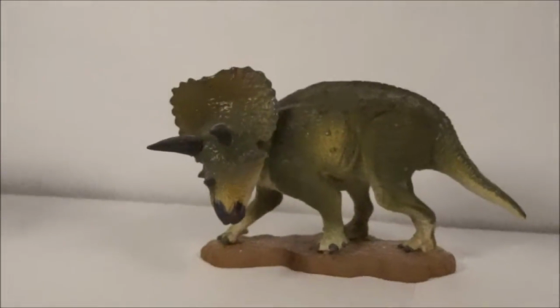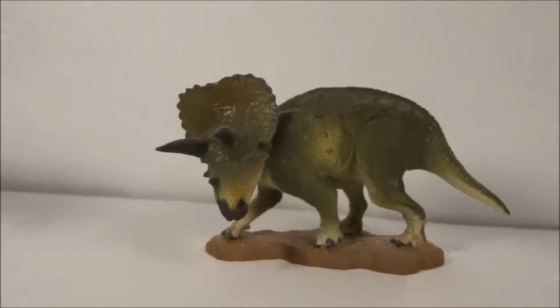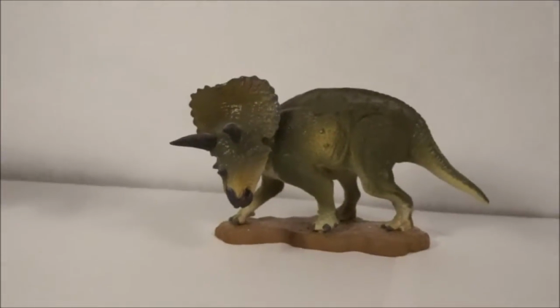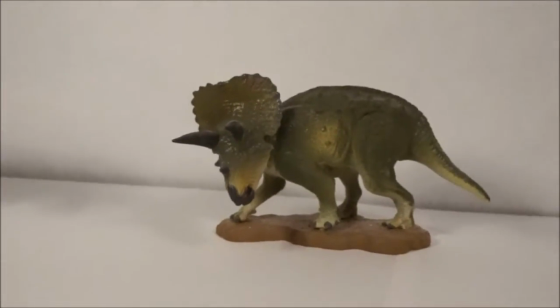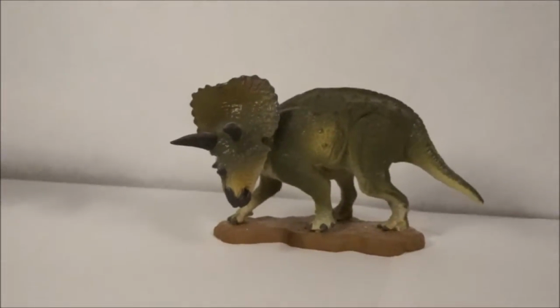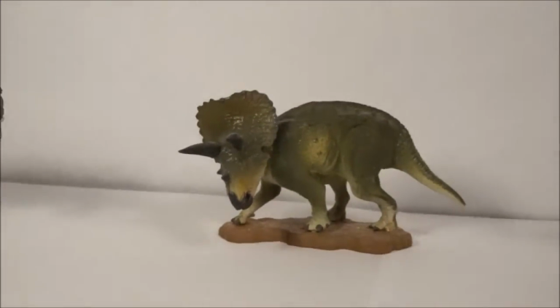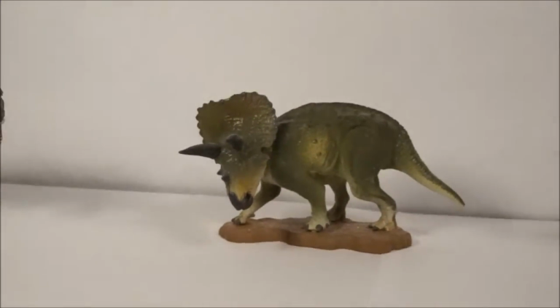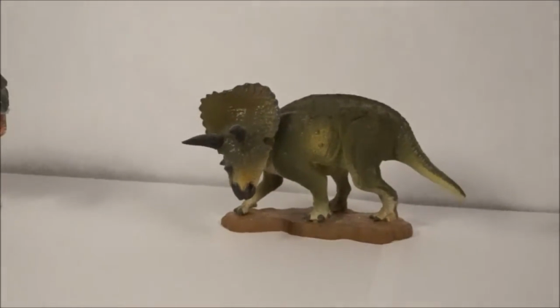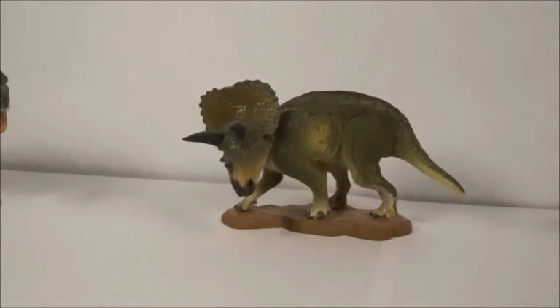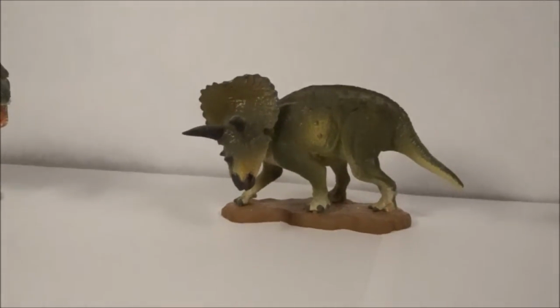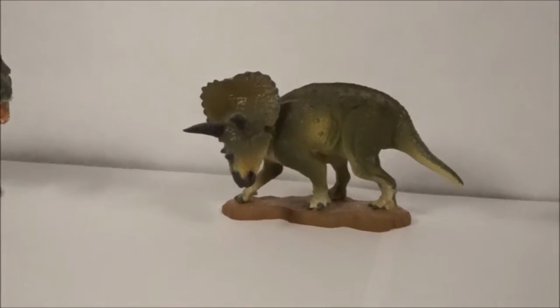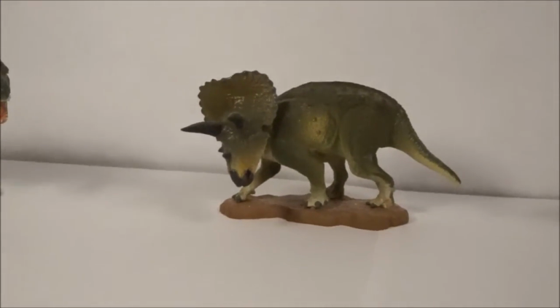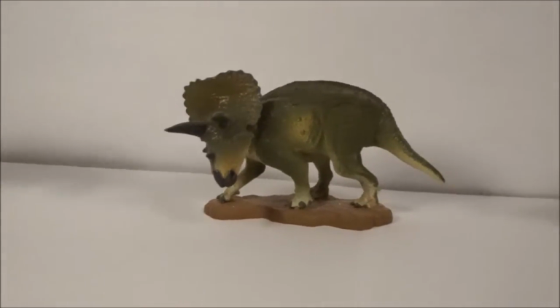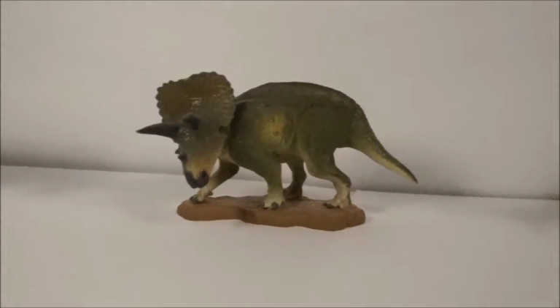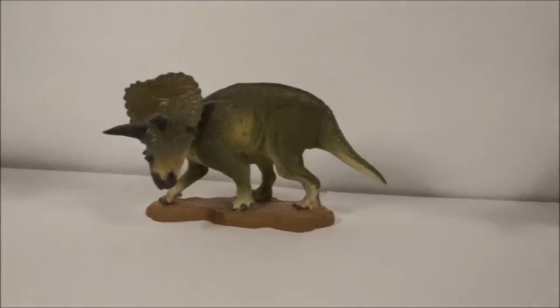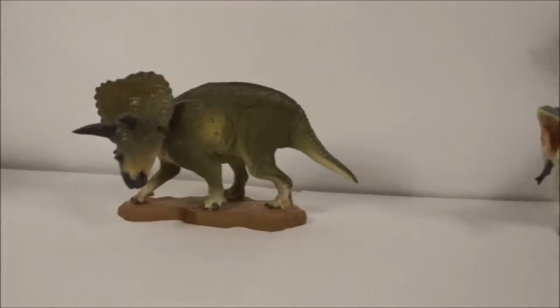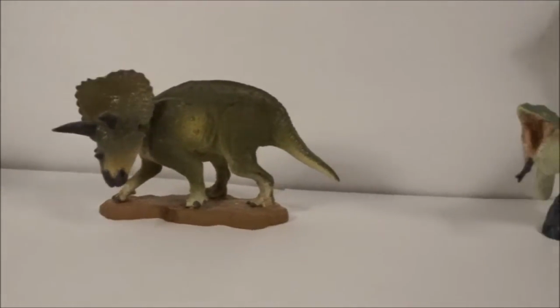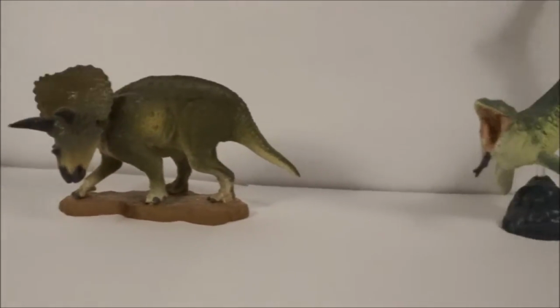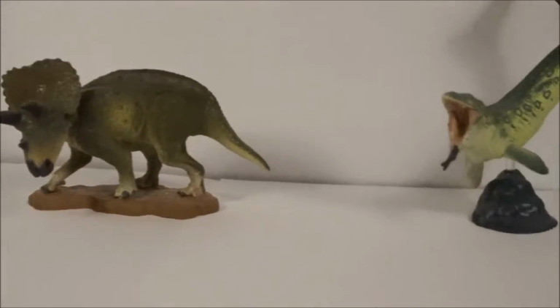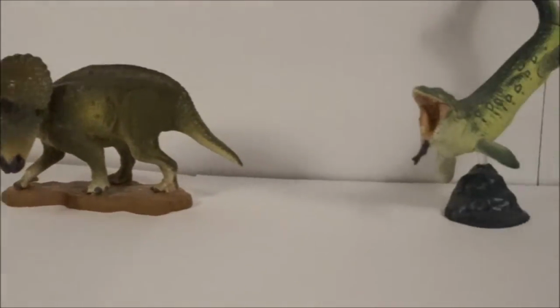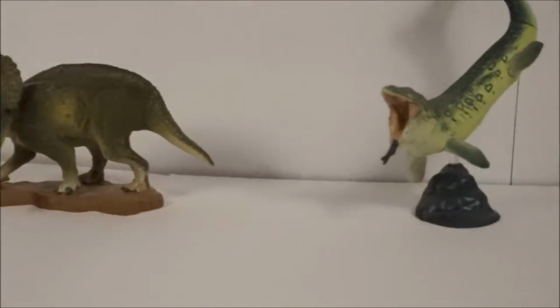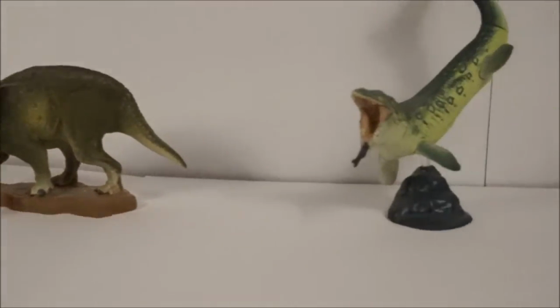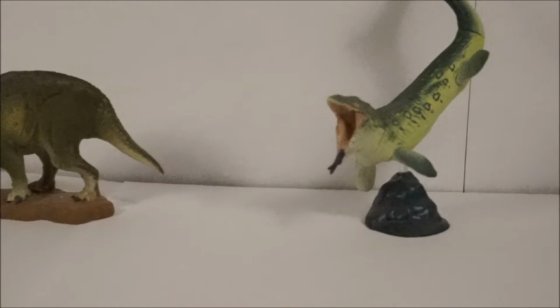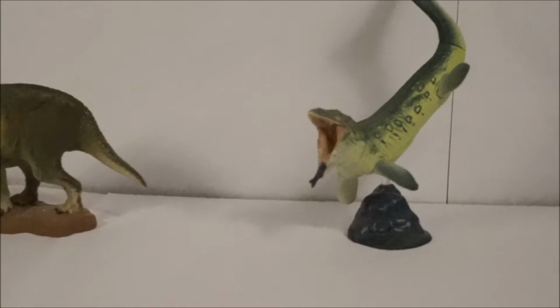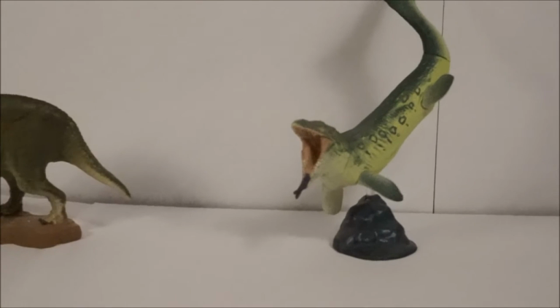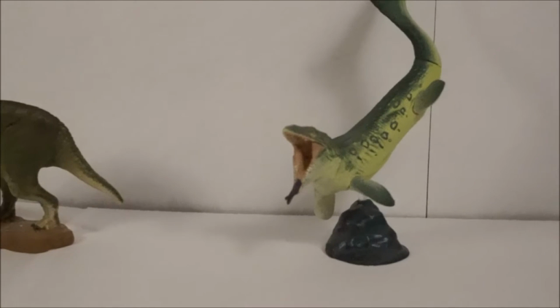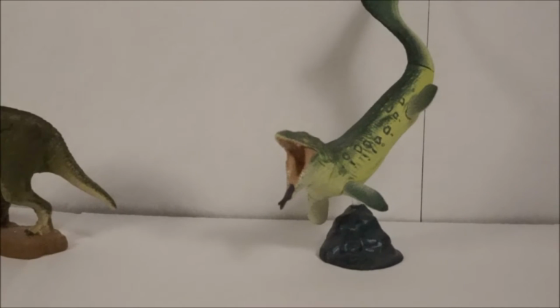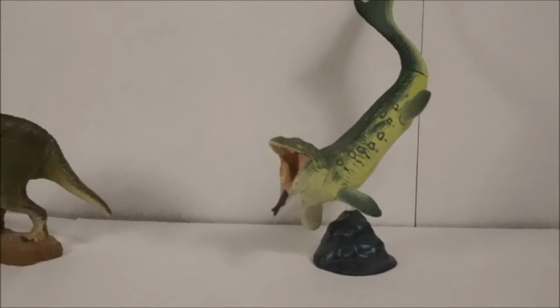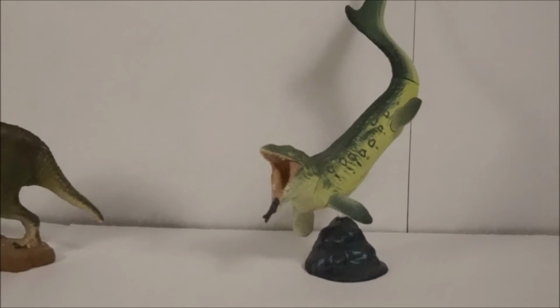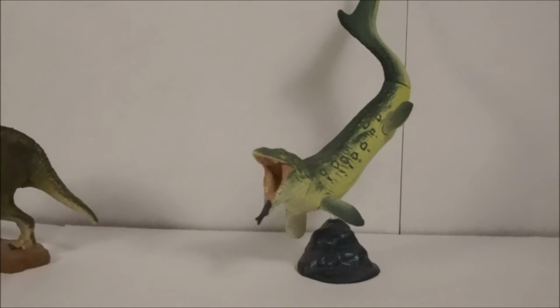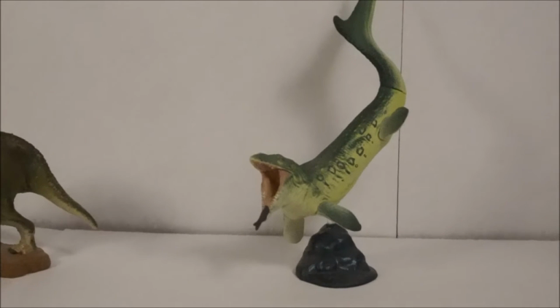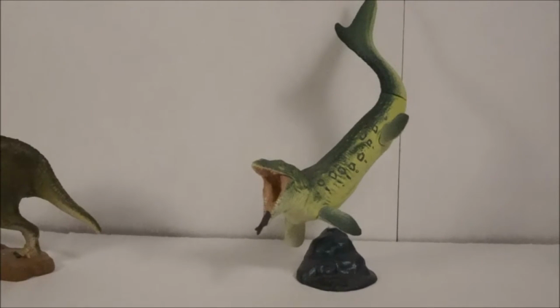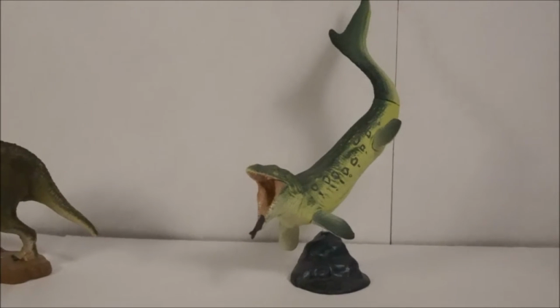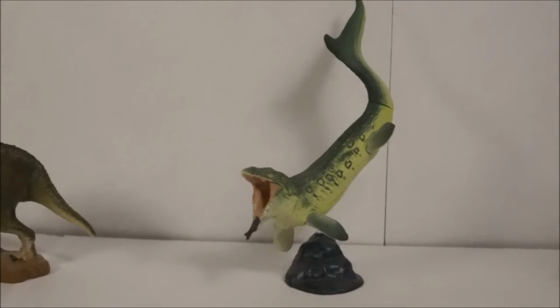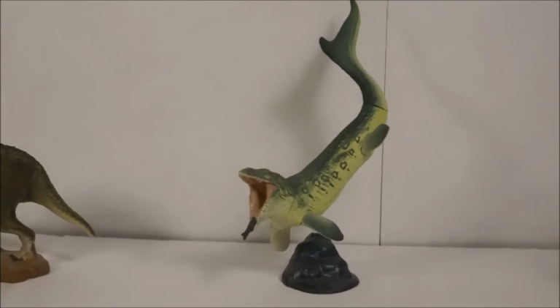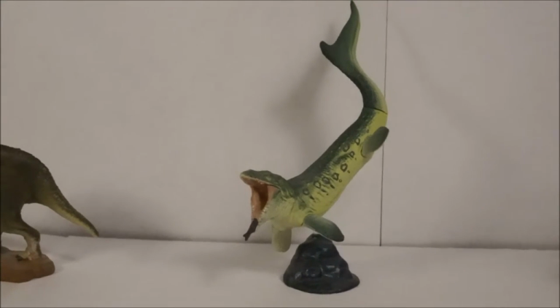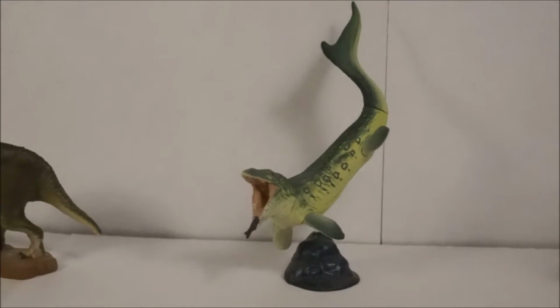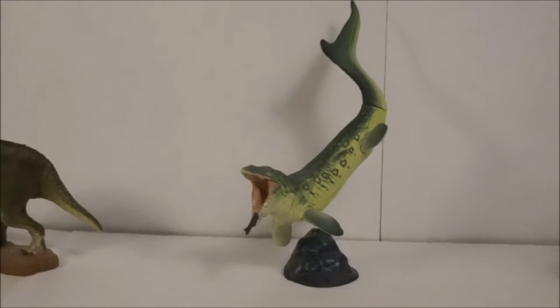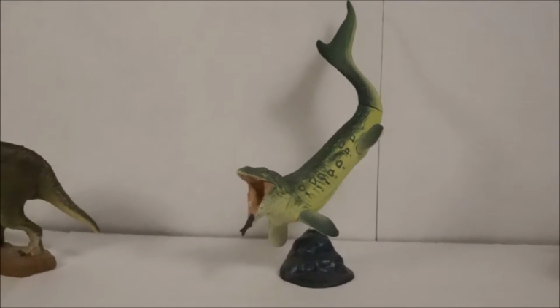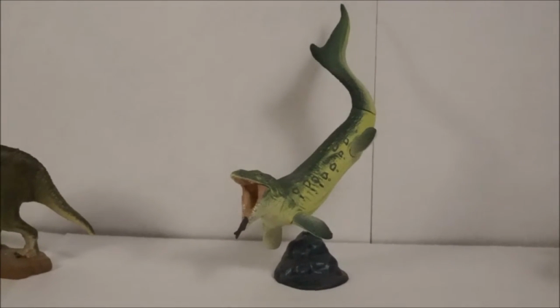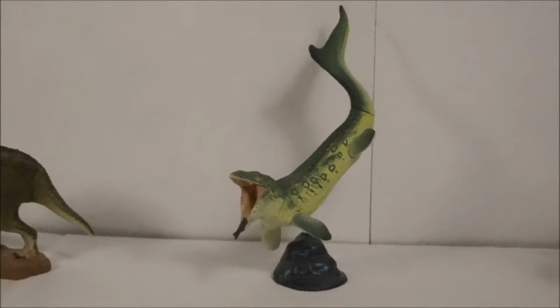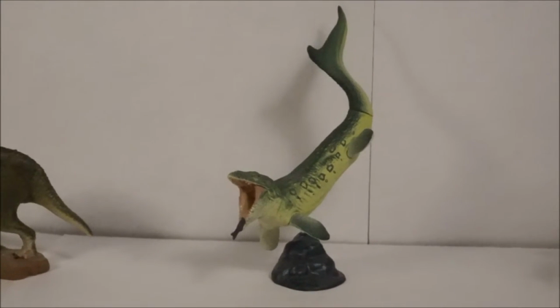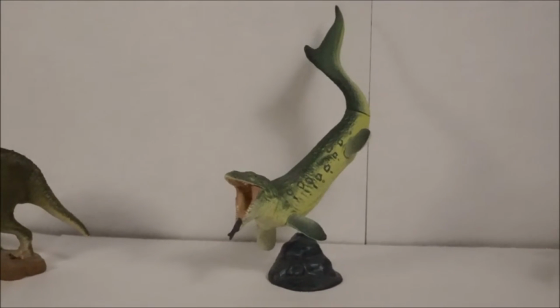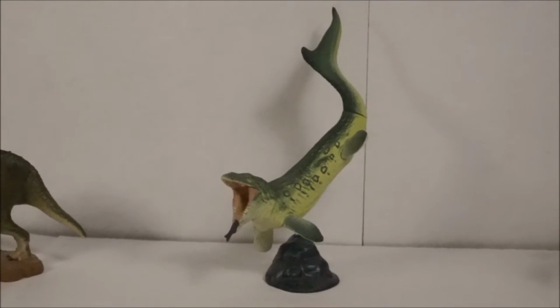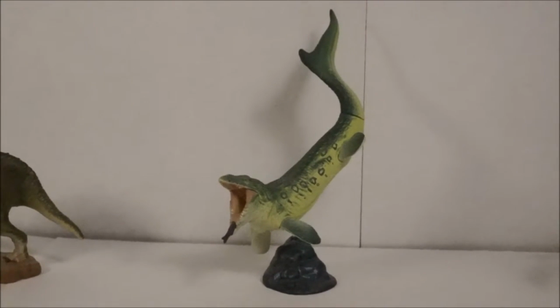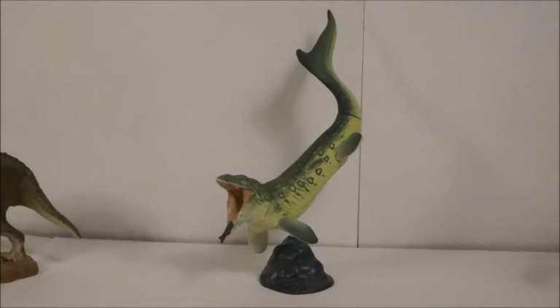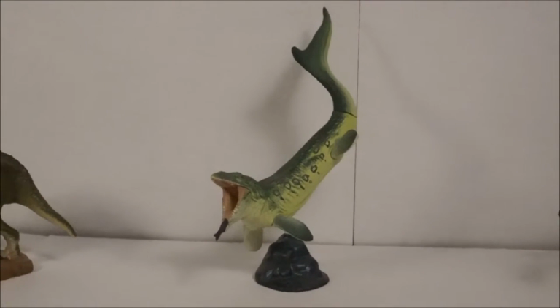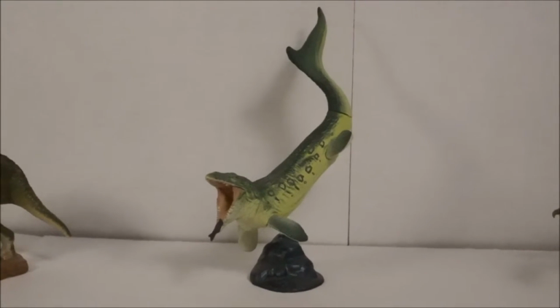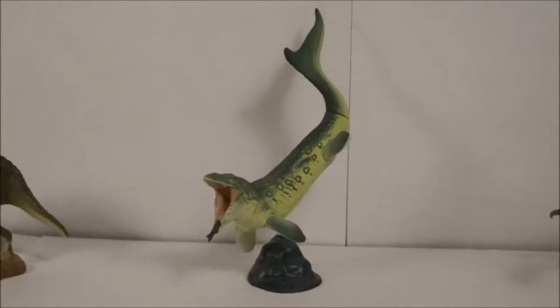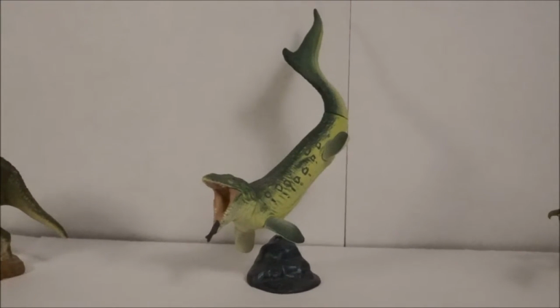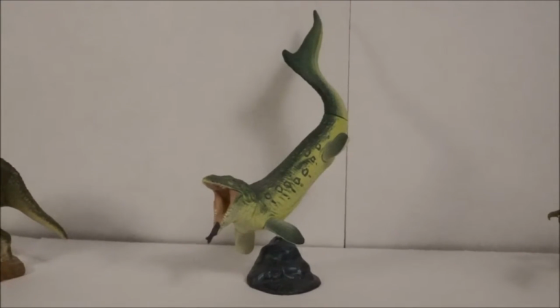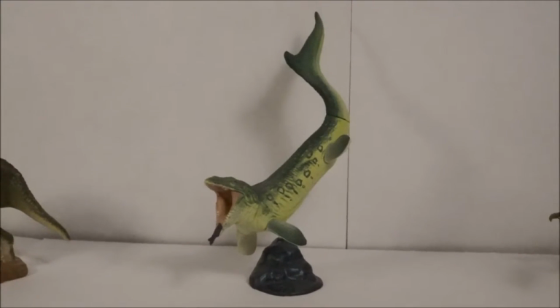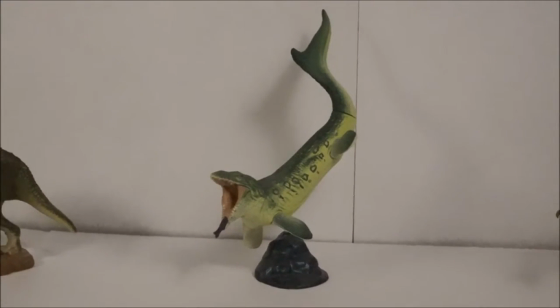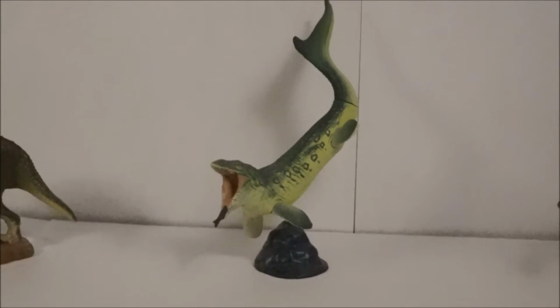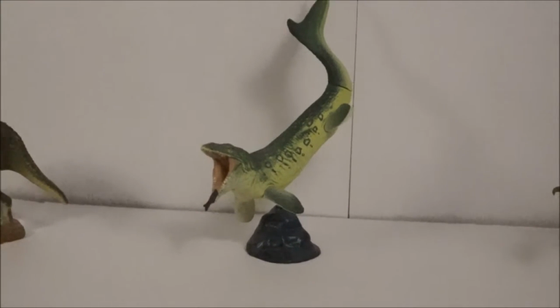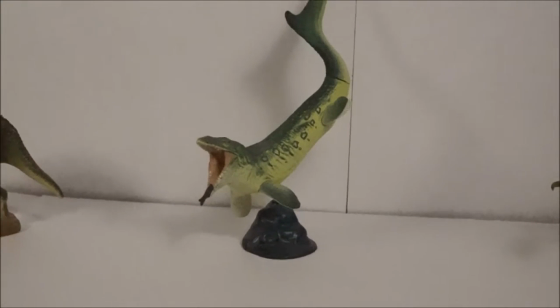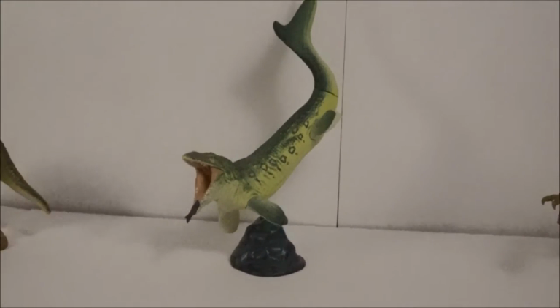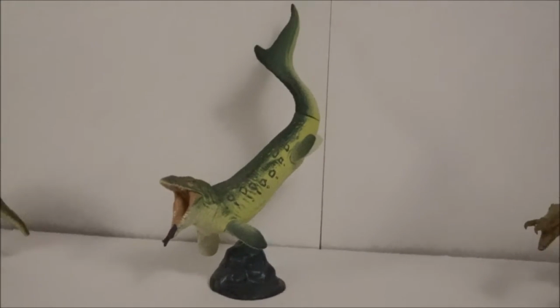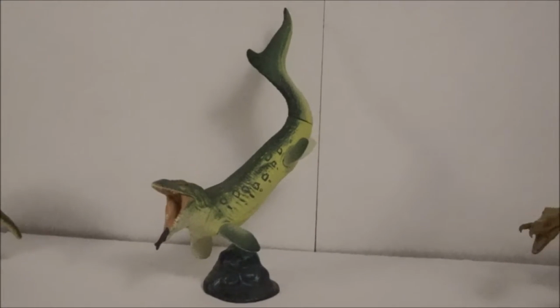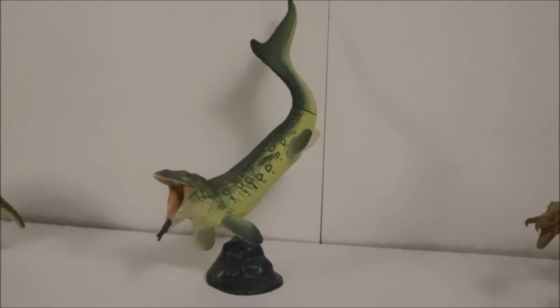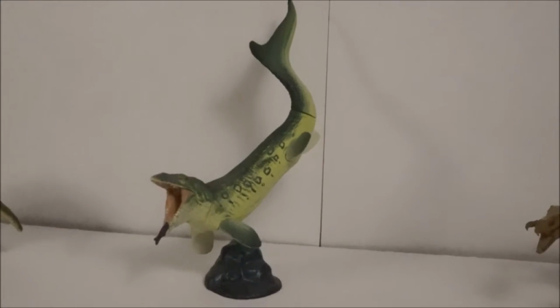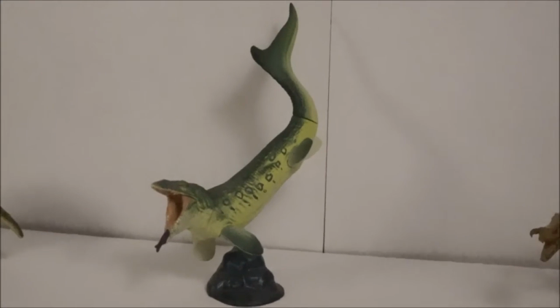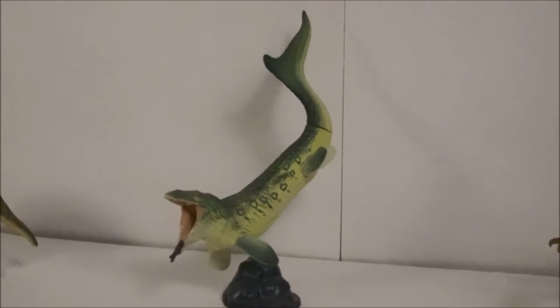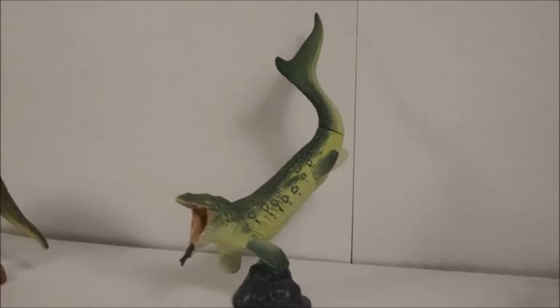Next, we have Mosasaurus, king of the Cretaceous seas, in a beautiful animated pose.